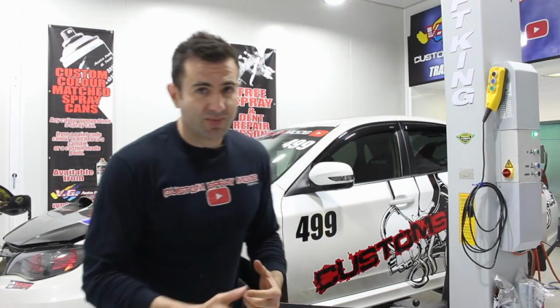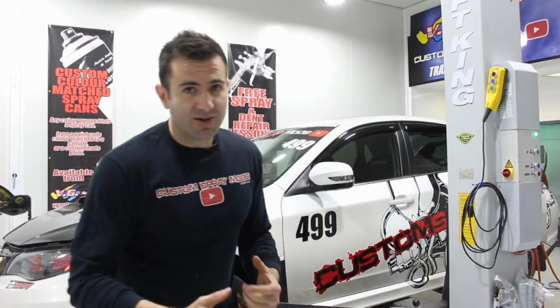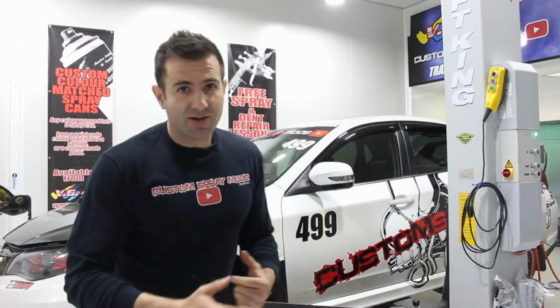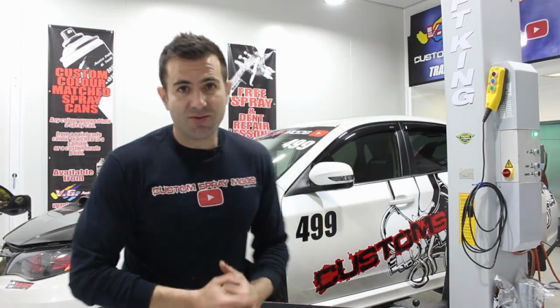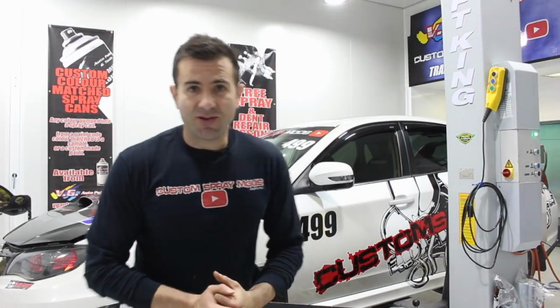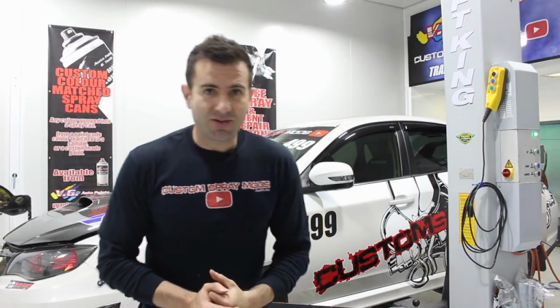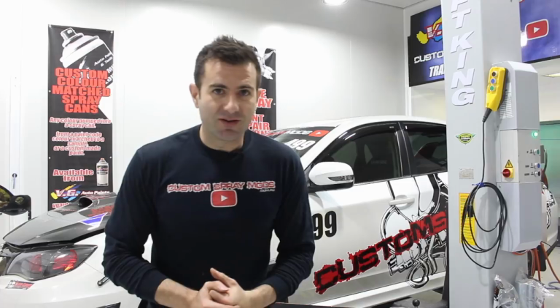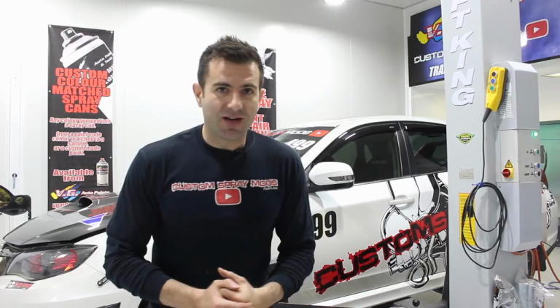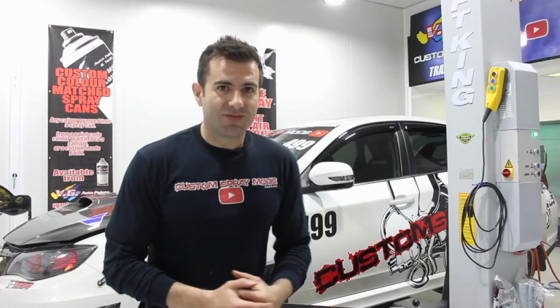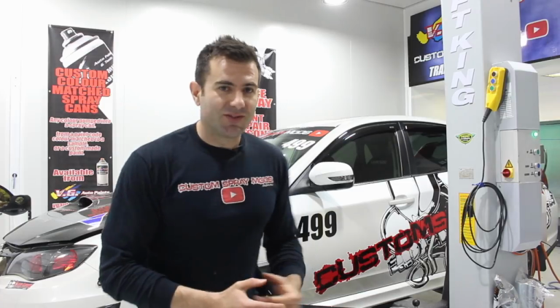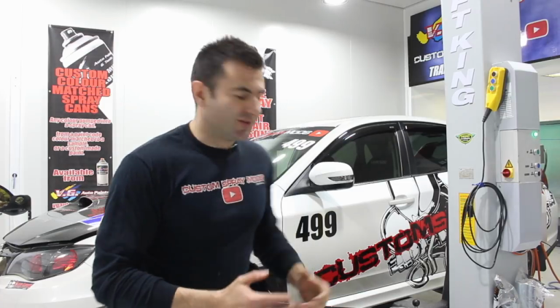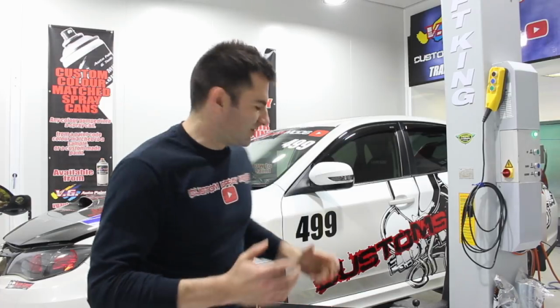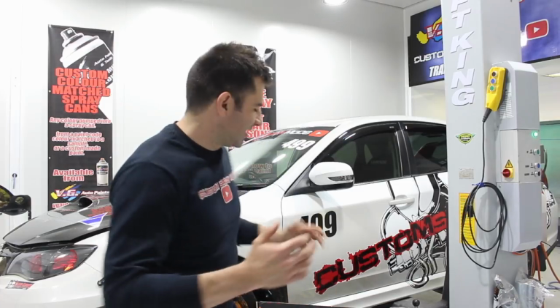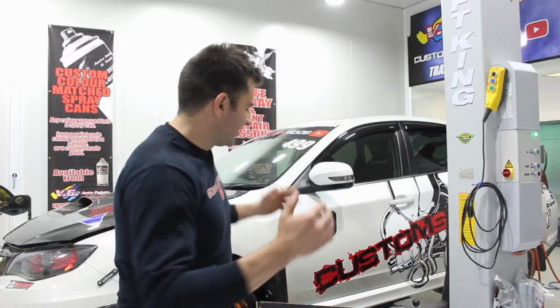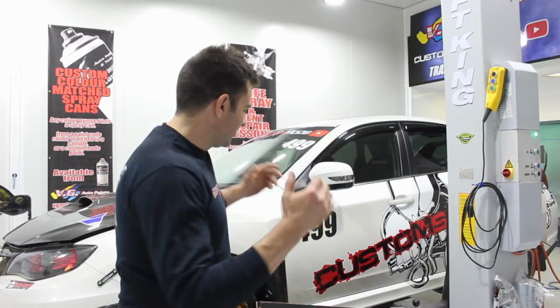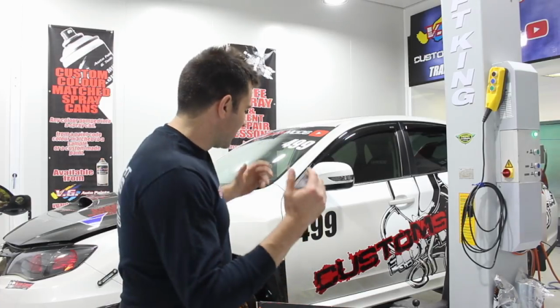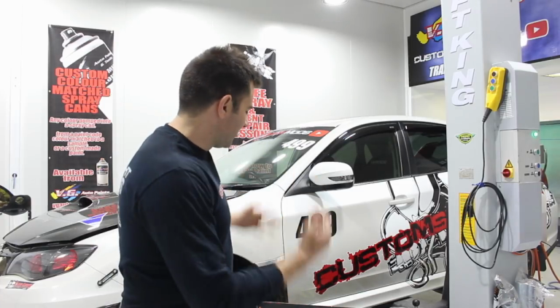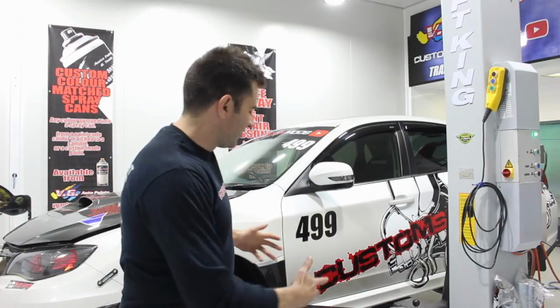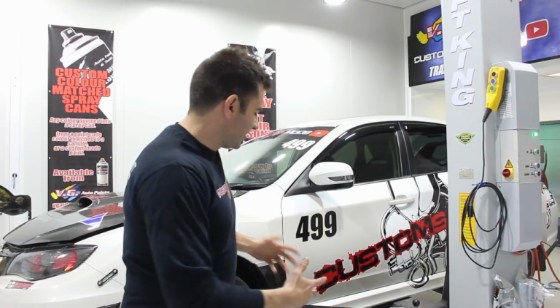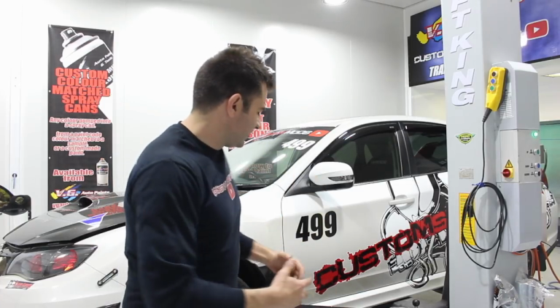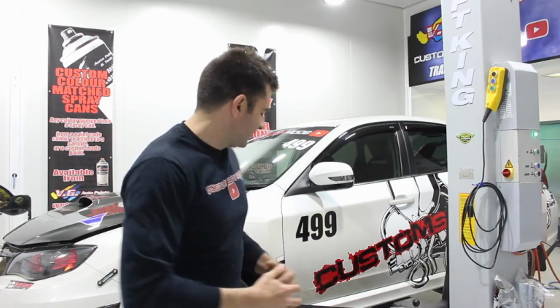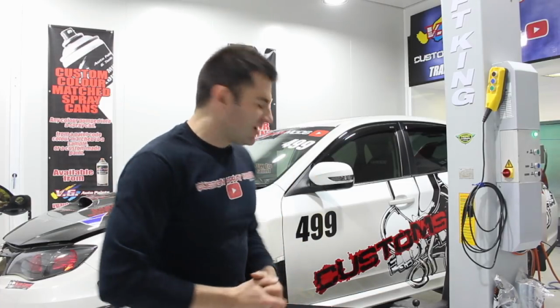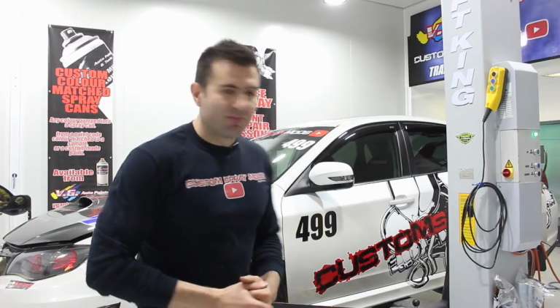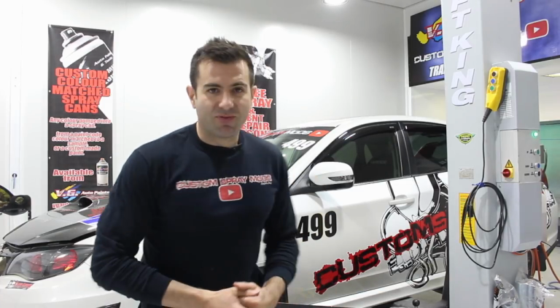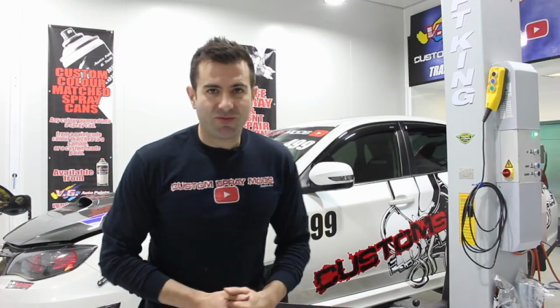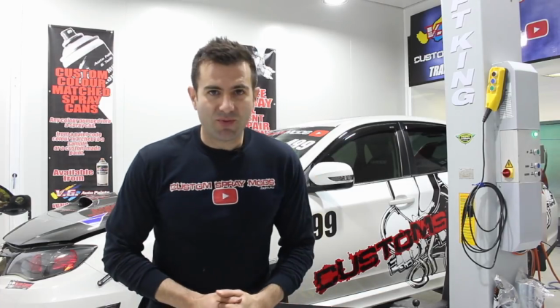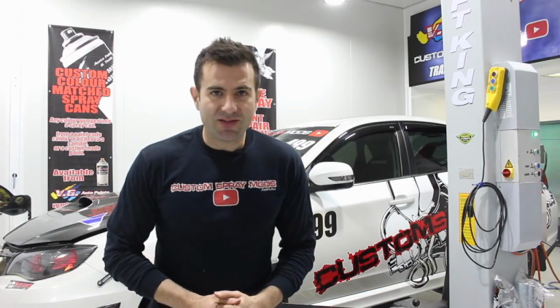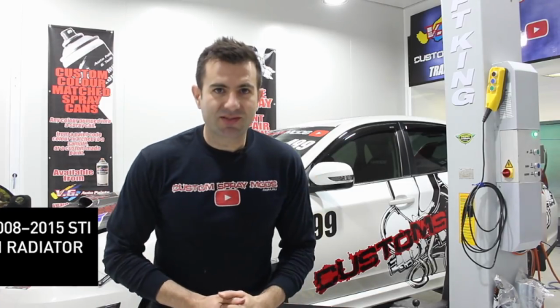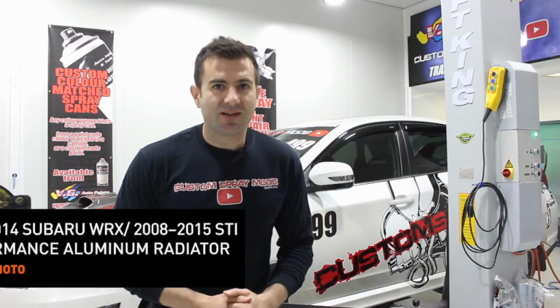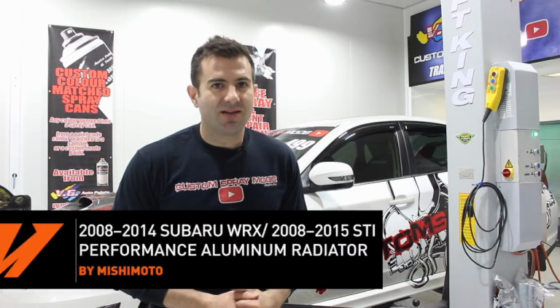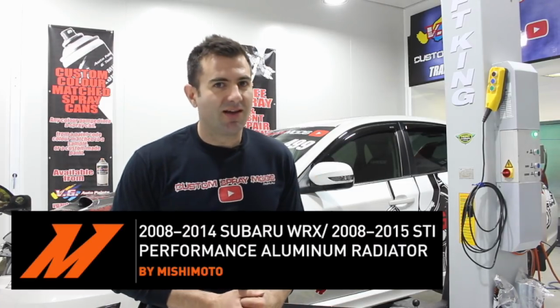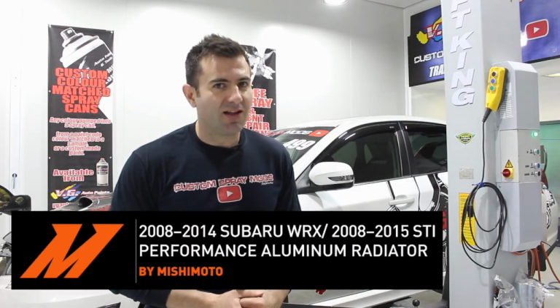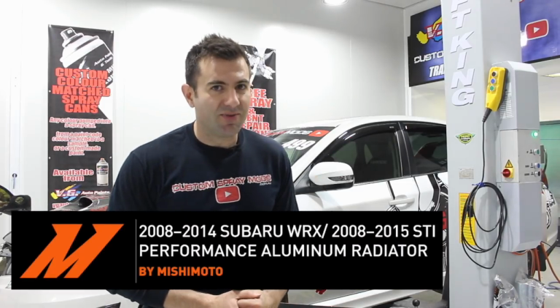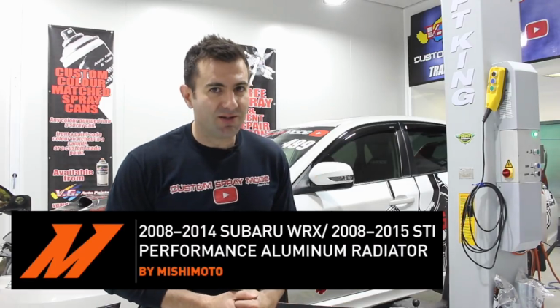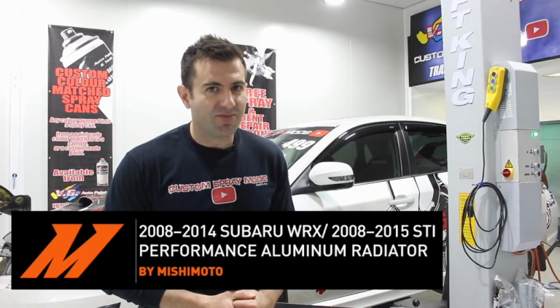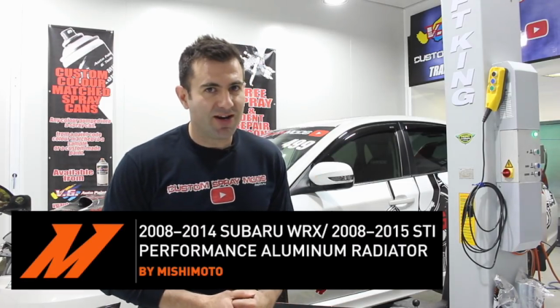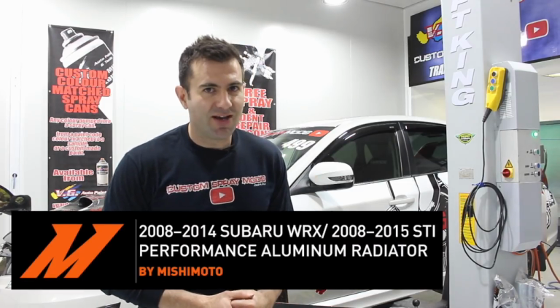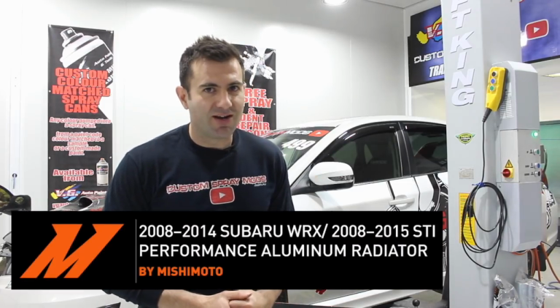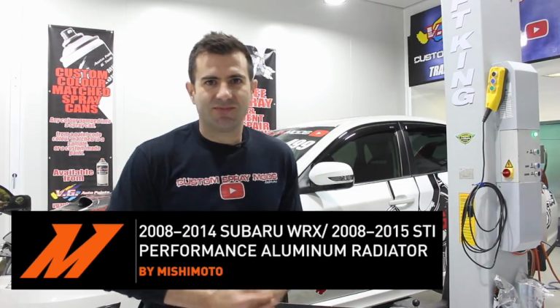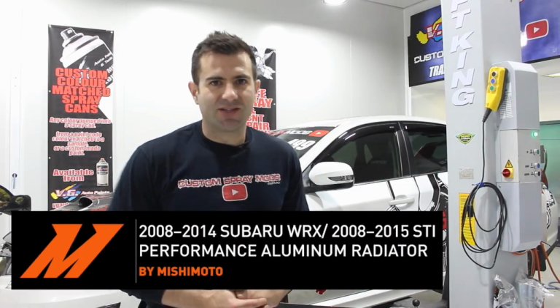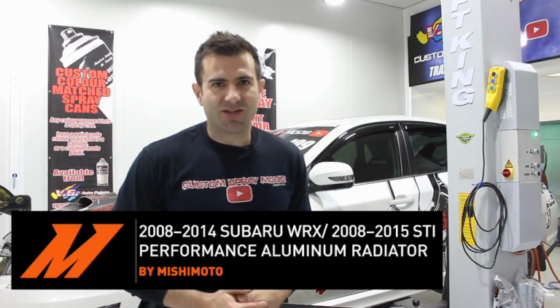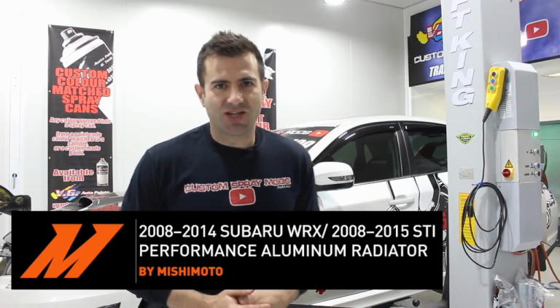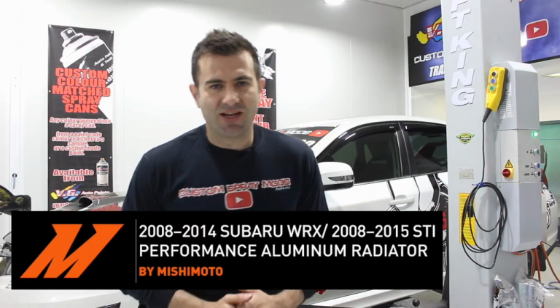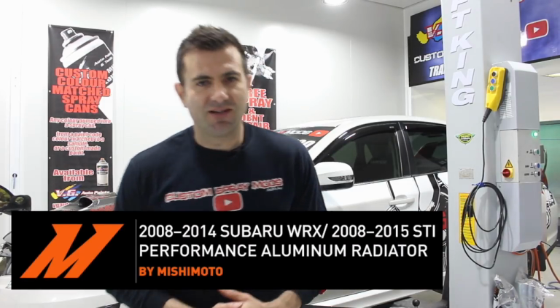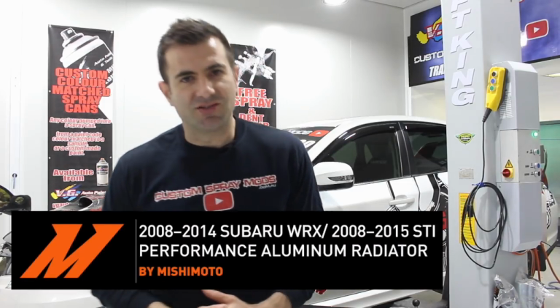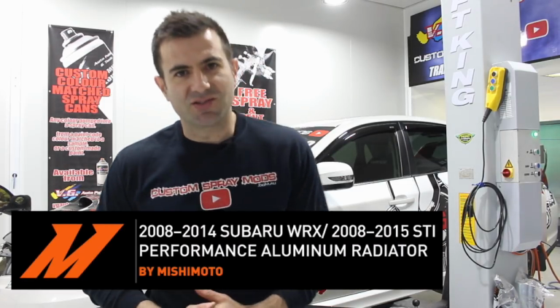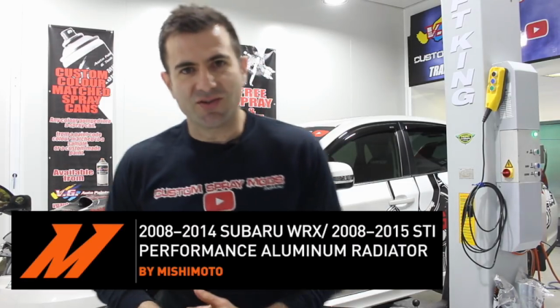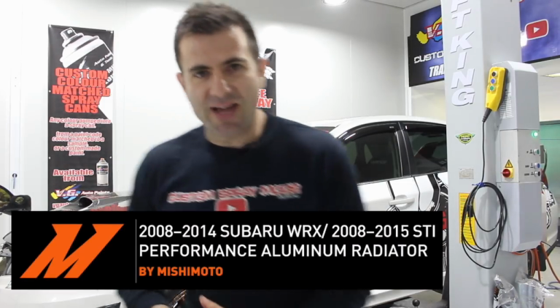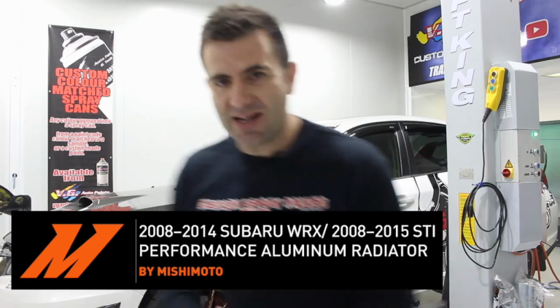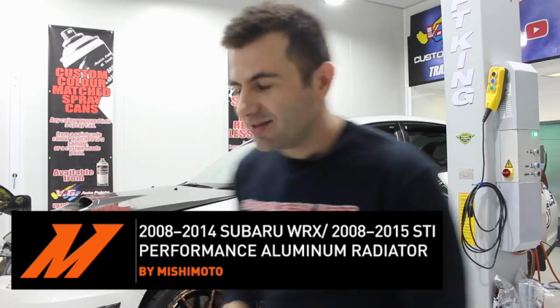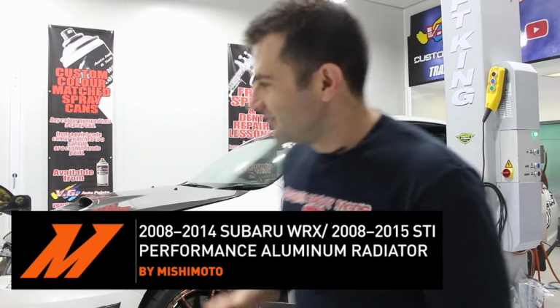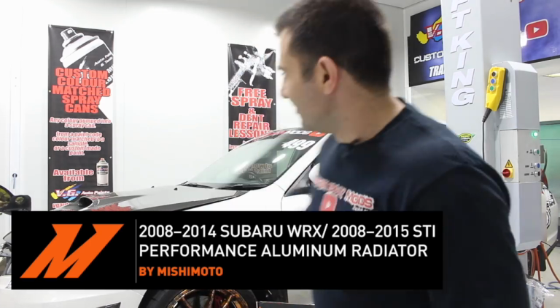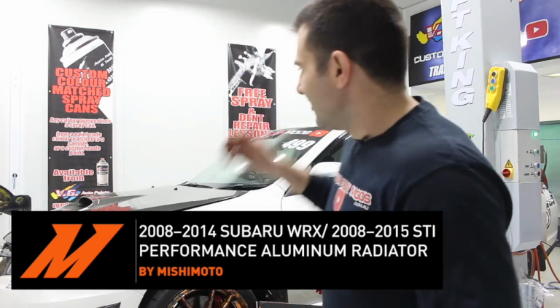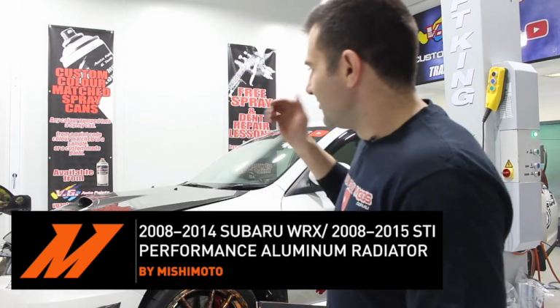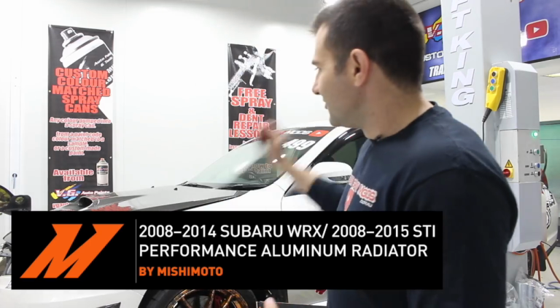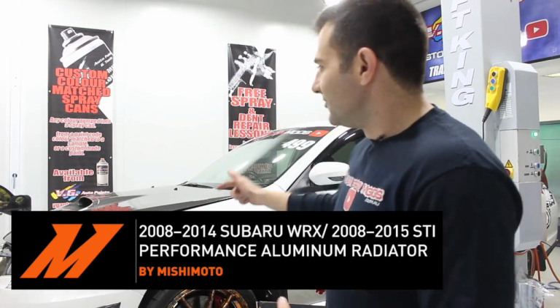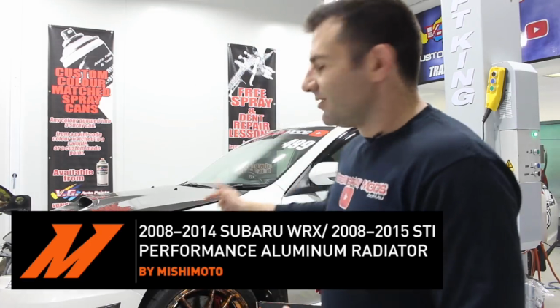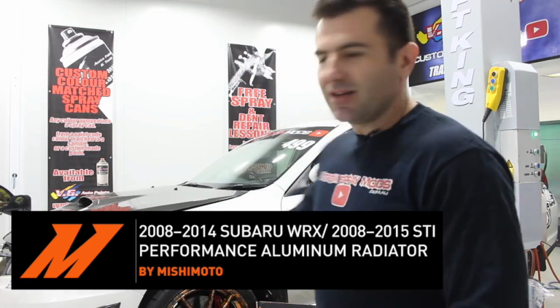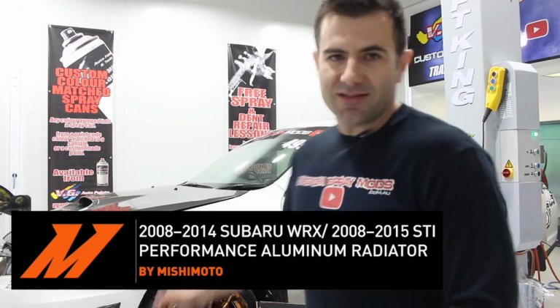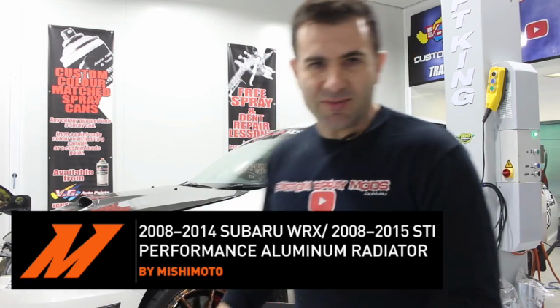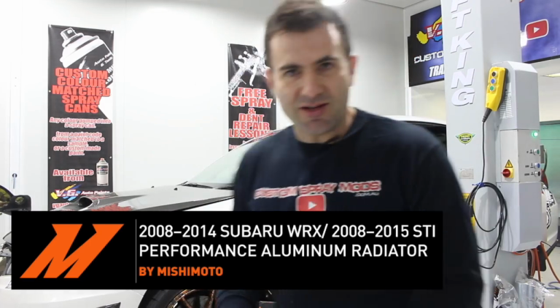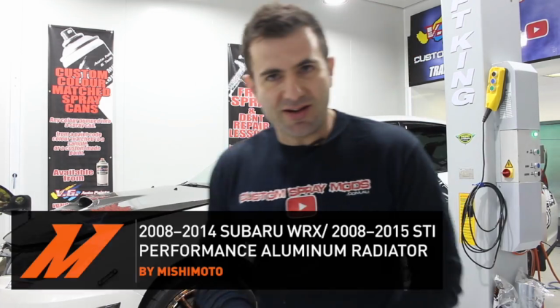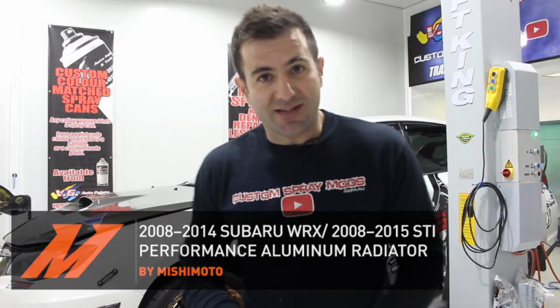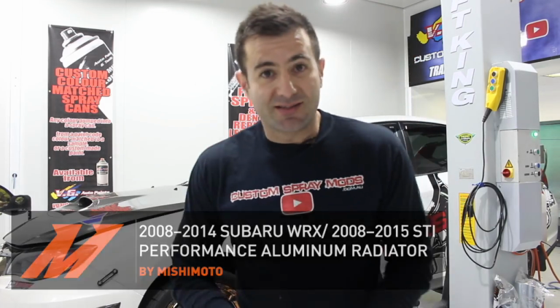Mishimoto were good enough to send me a brand new performance aluminium radiator, so I'm going to show you how to install that into the WRX.